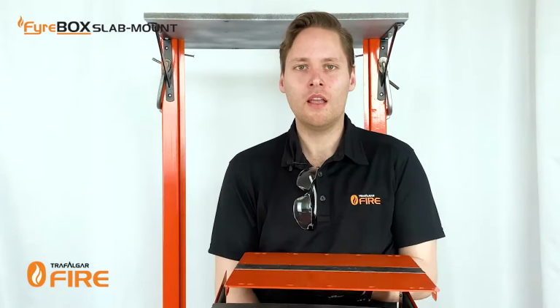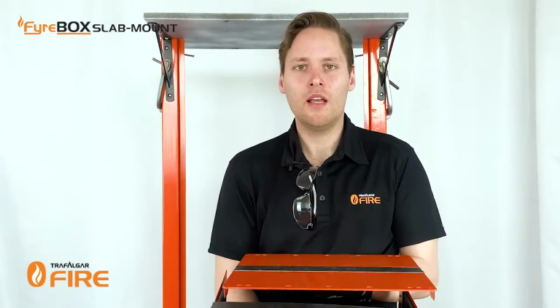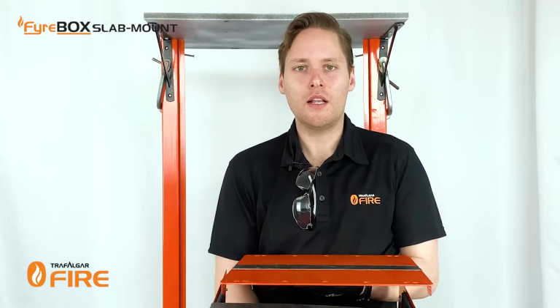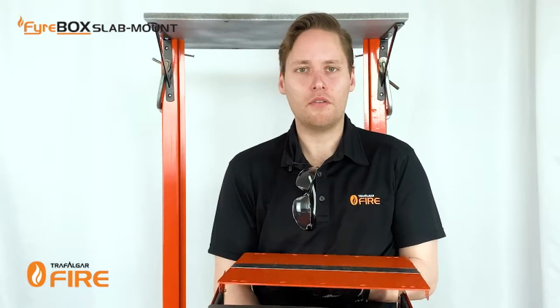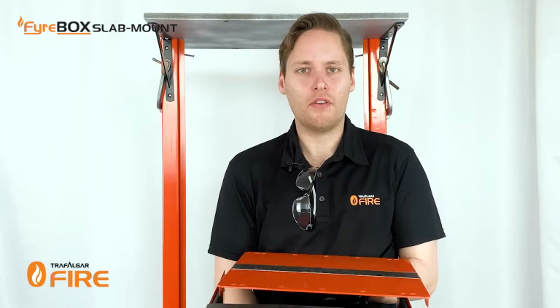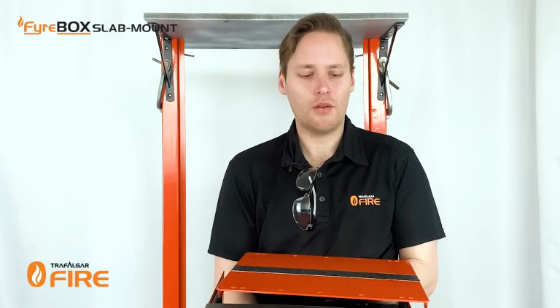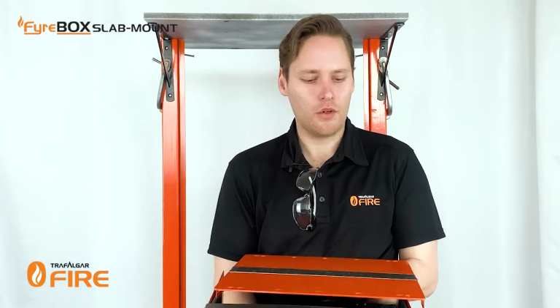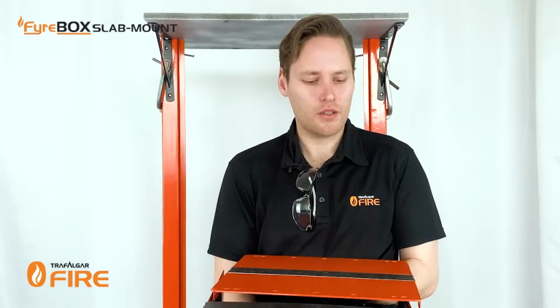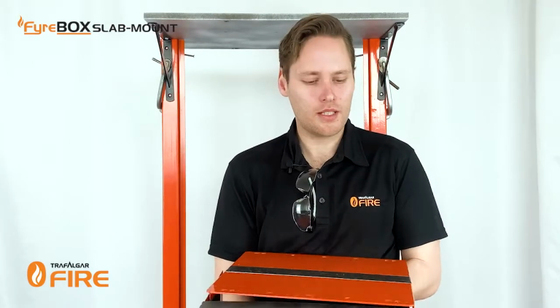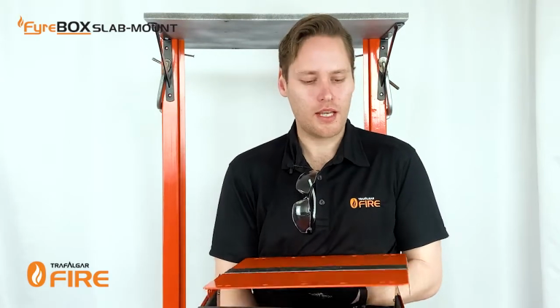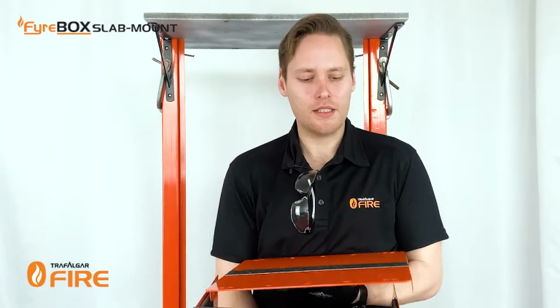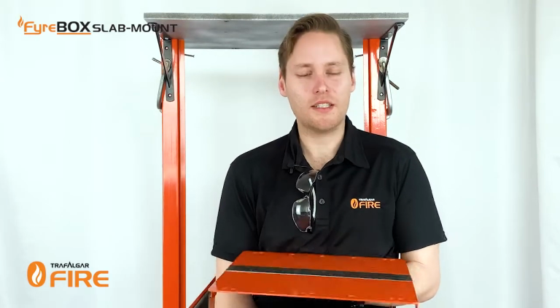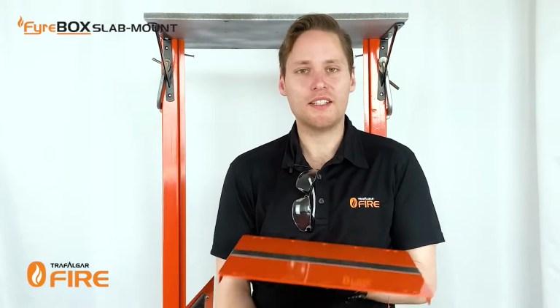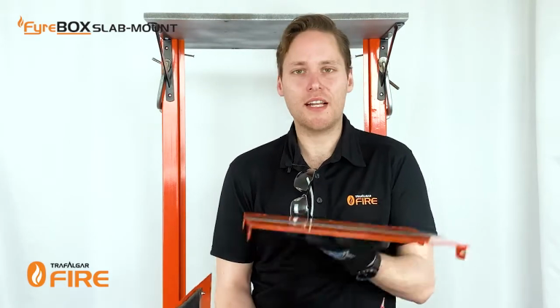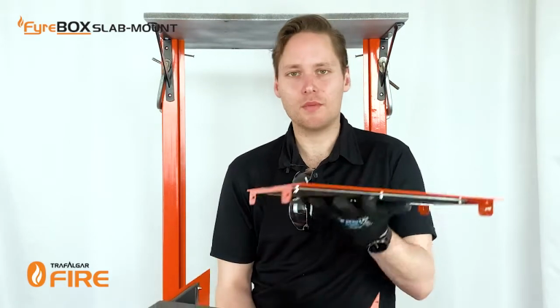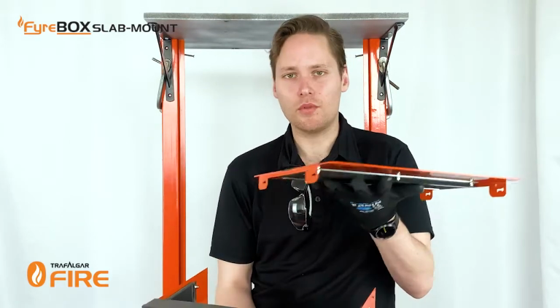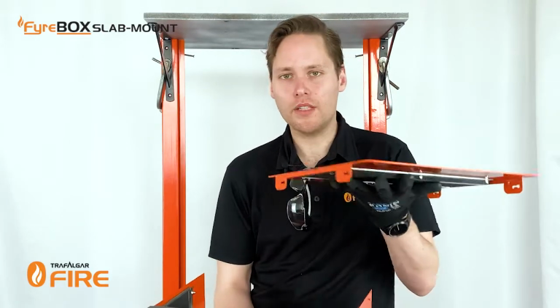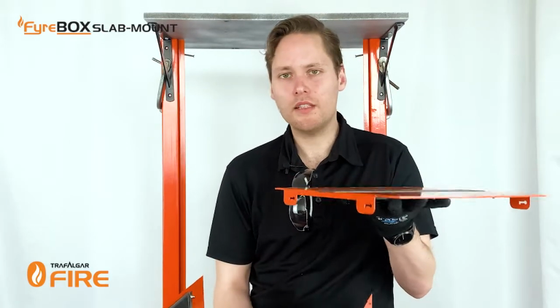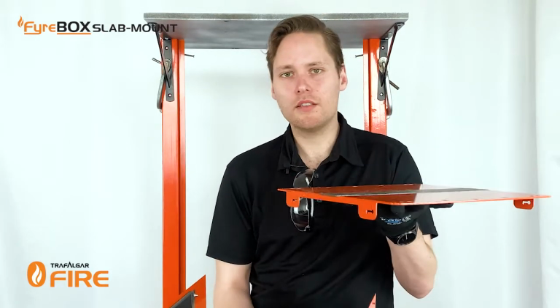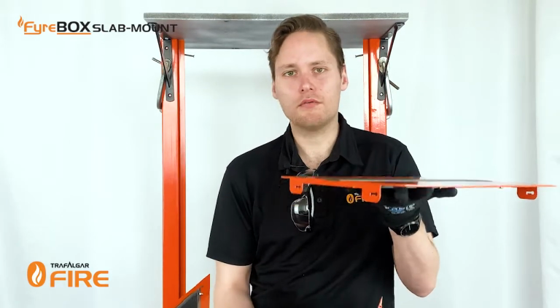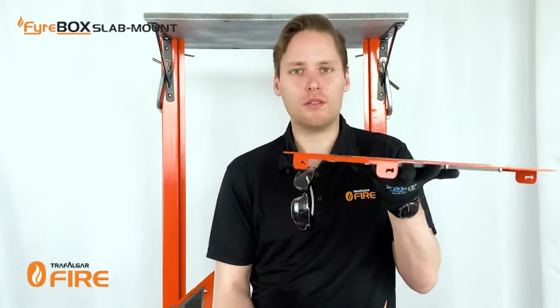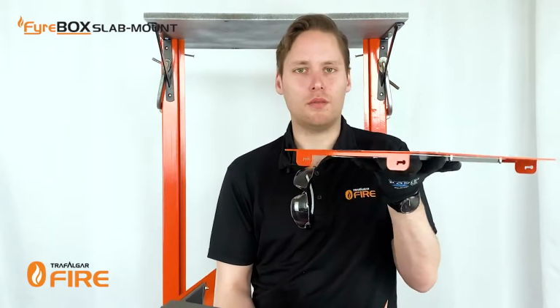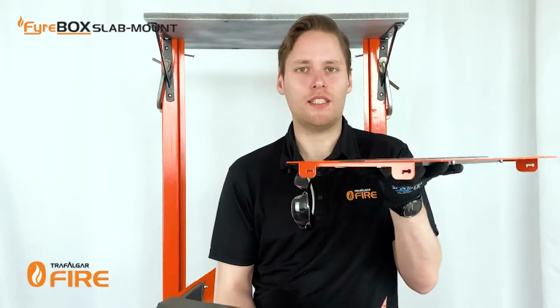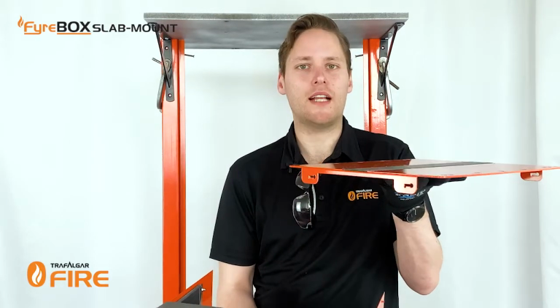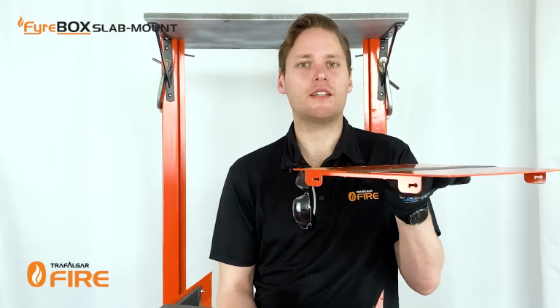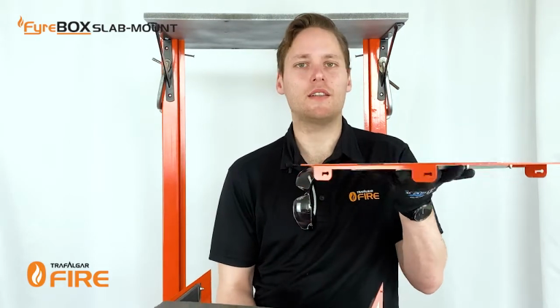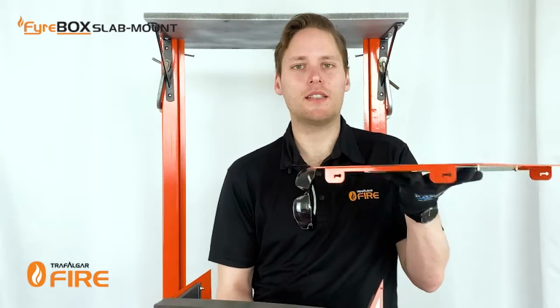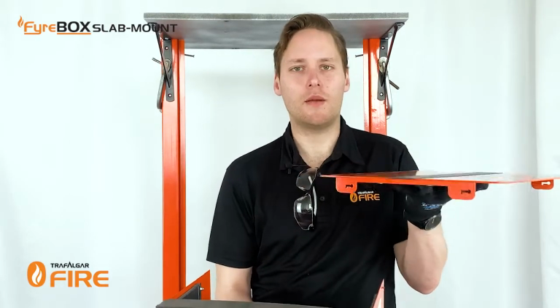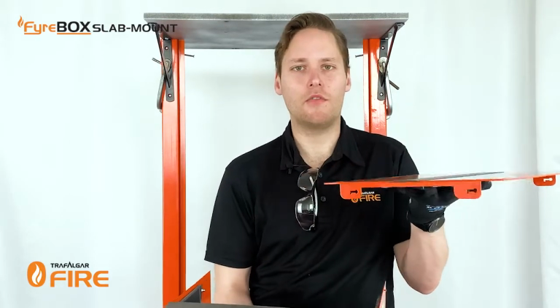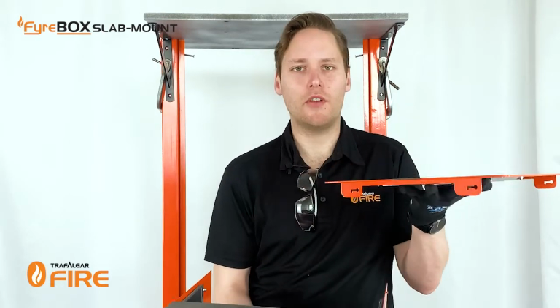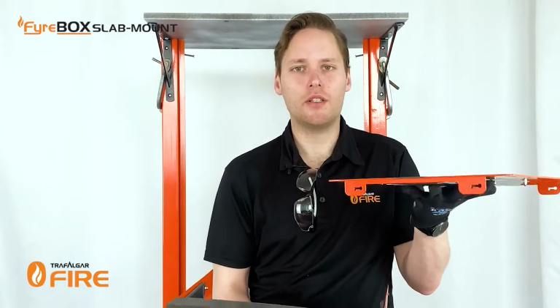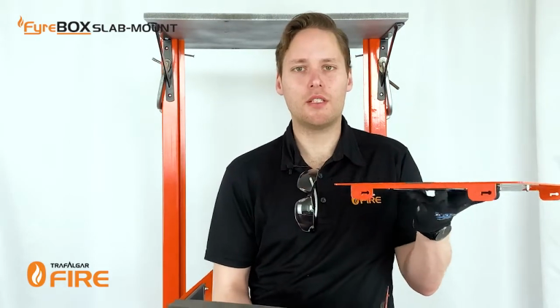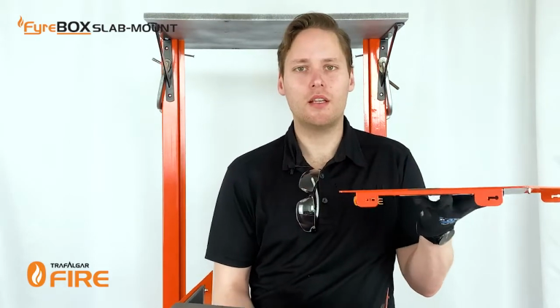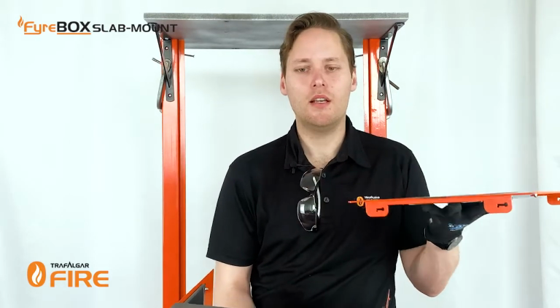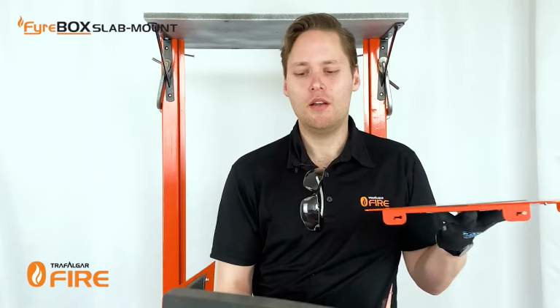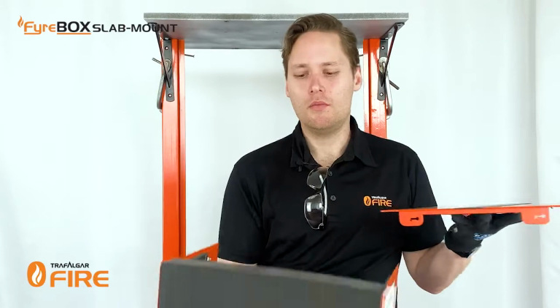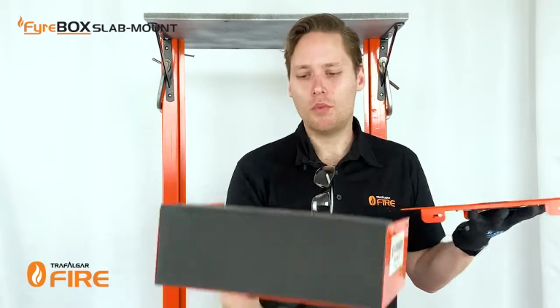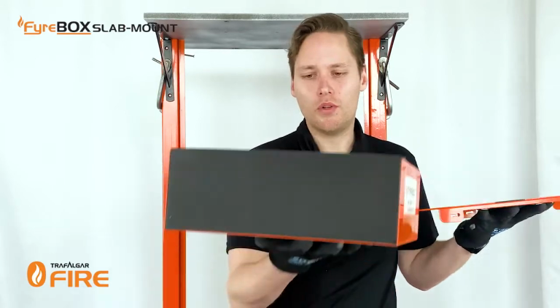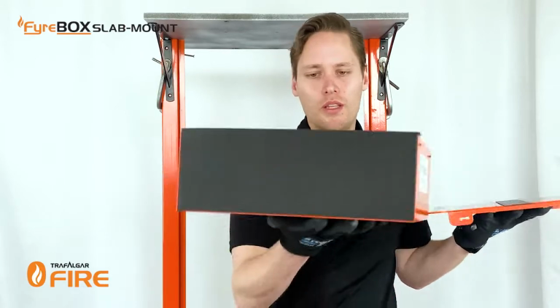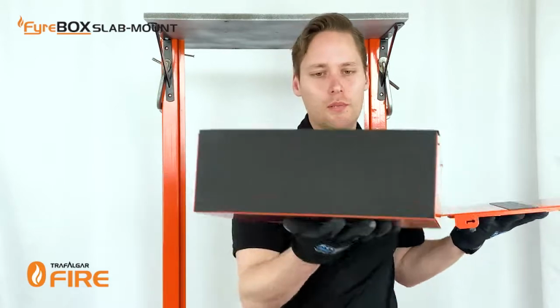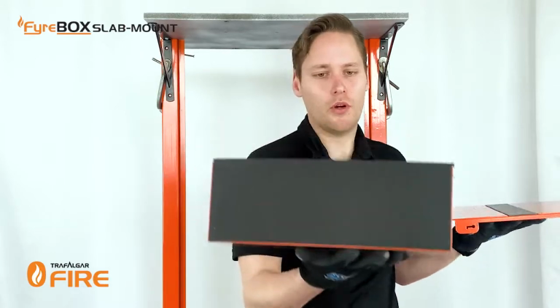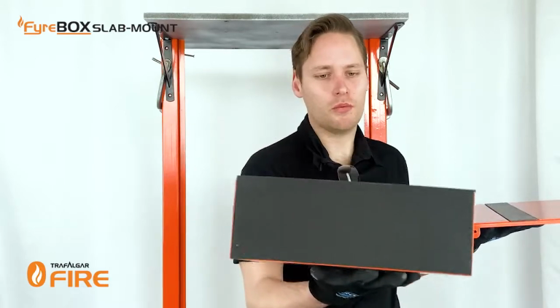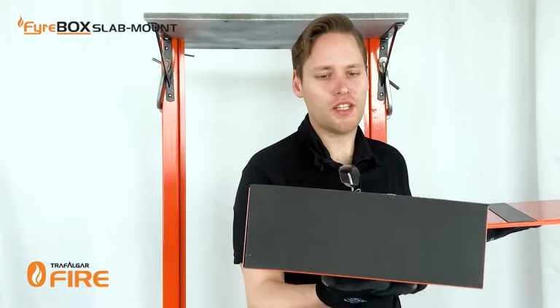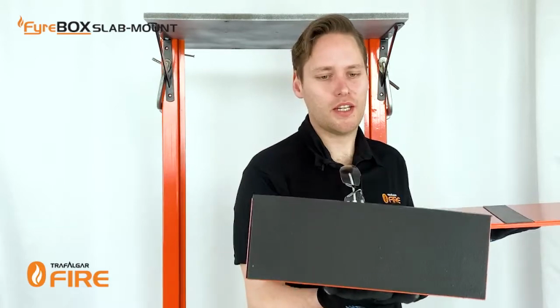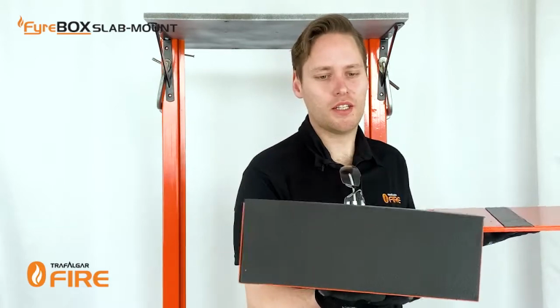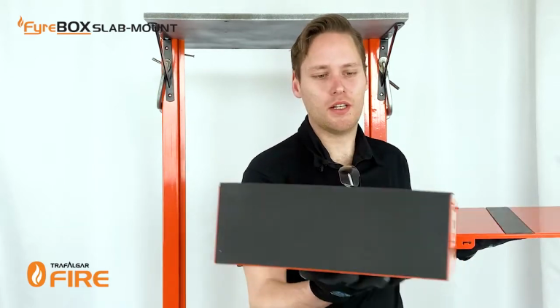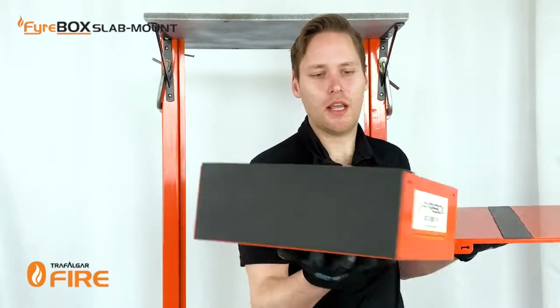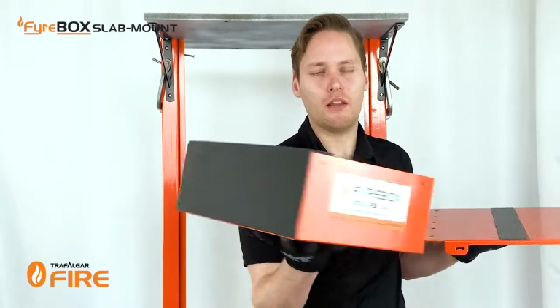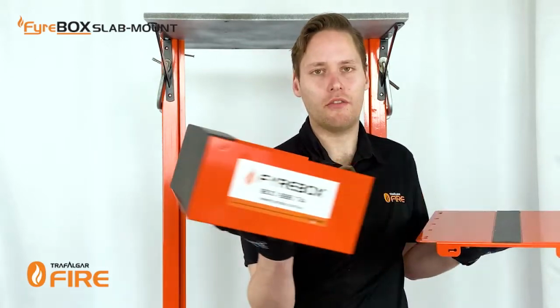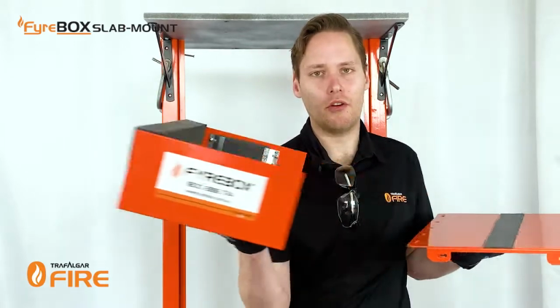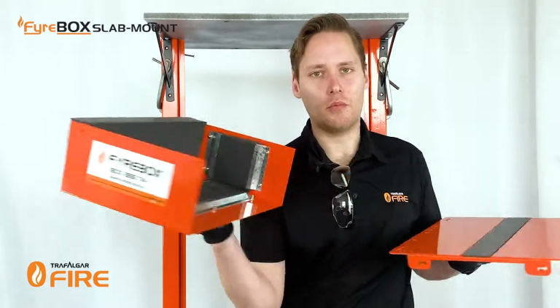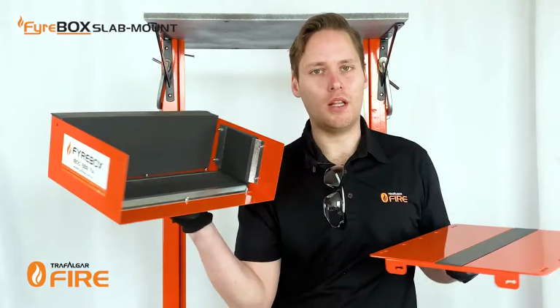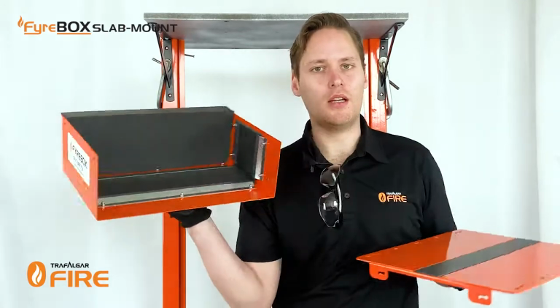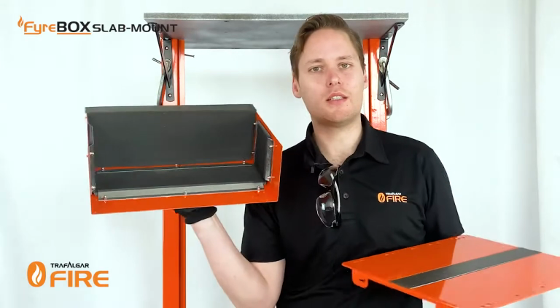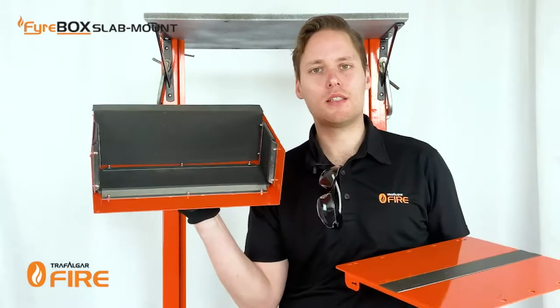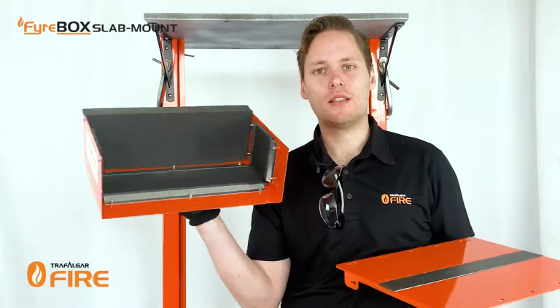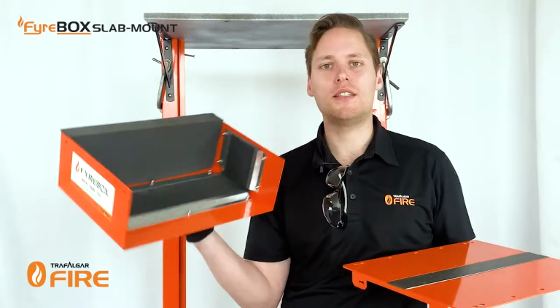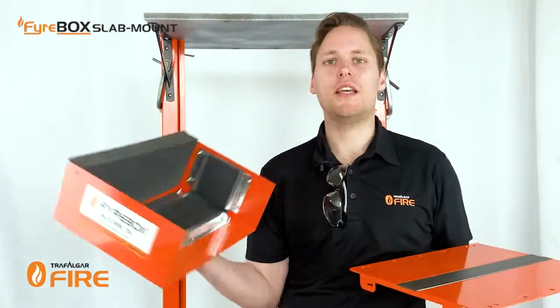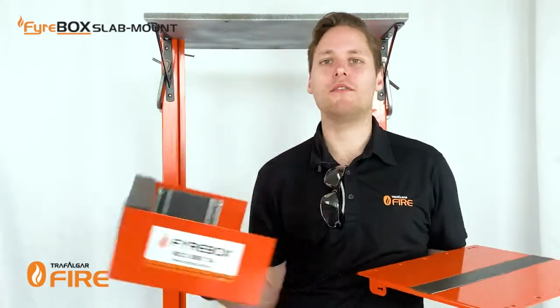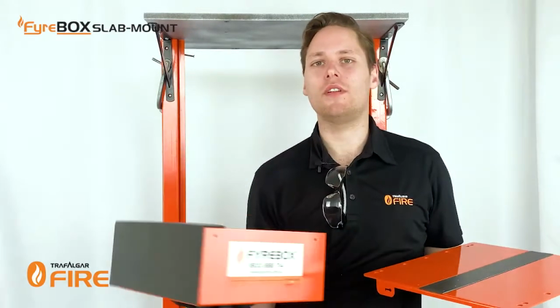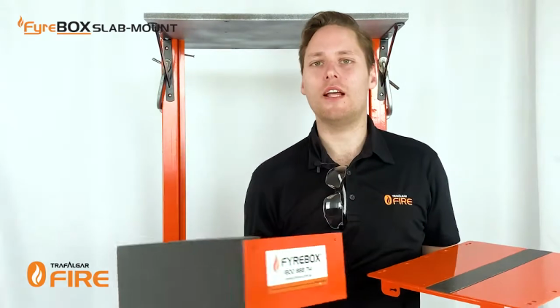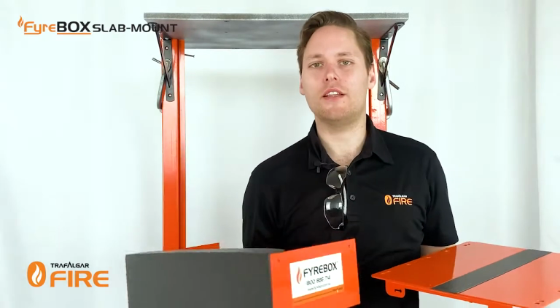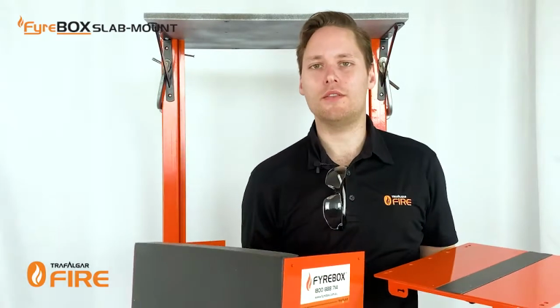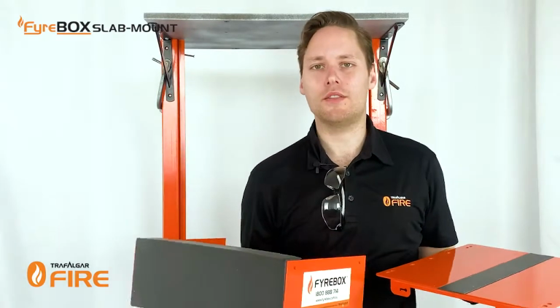Now the firebox has a detachable lid which will attach to the slab first. Put the bottom section and the foam plugs down for later use.